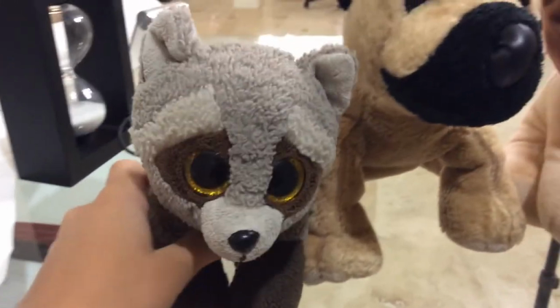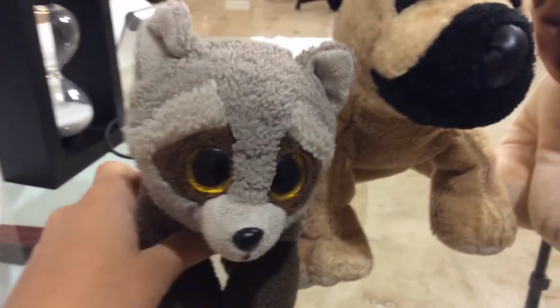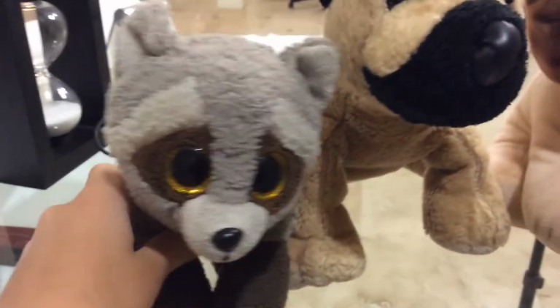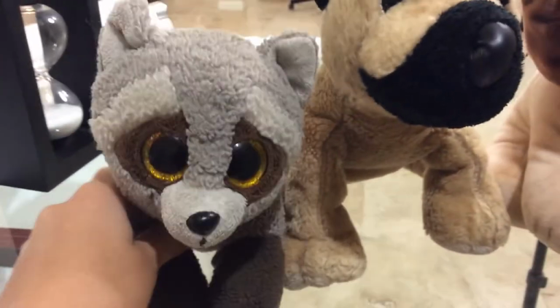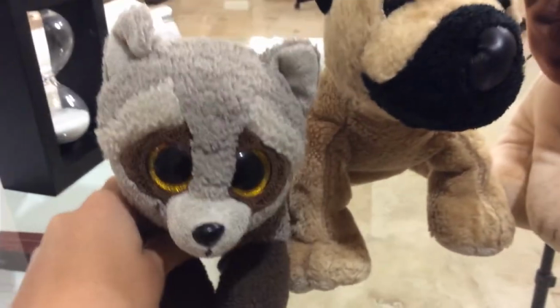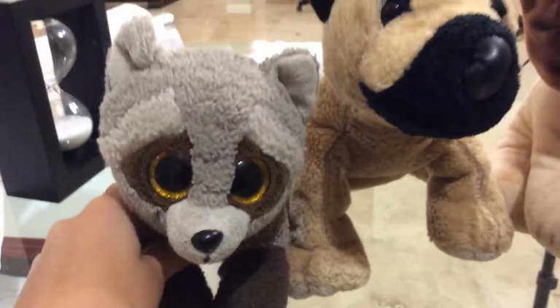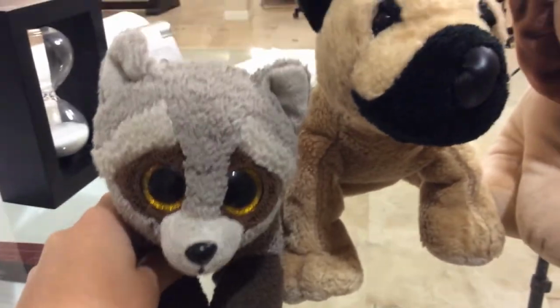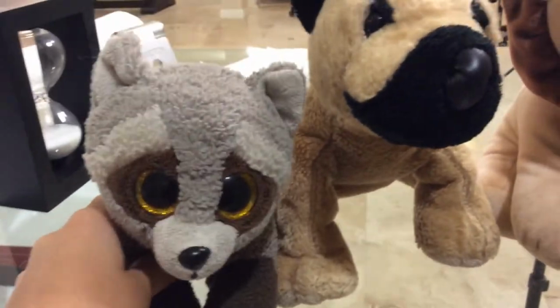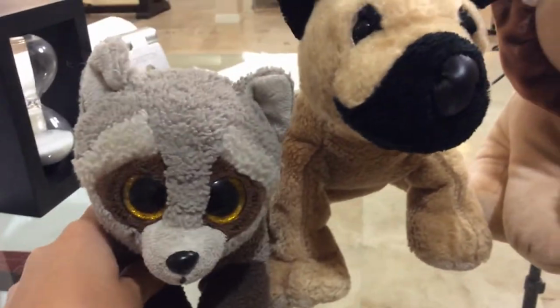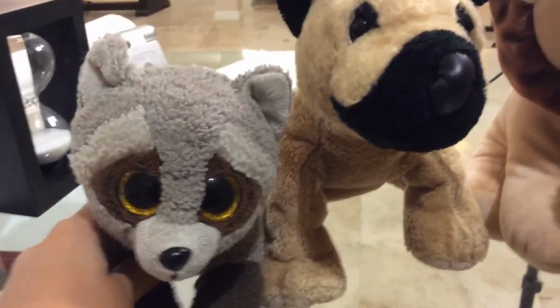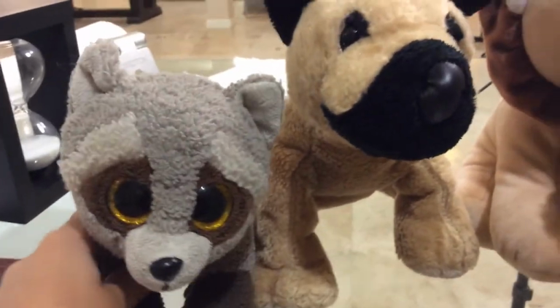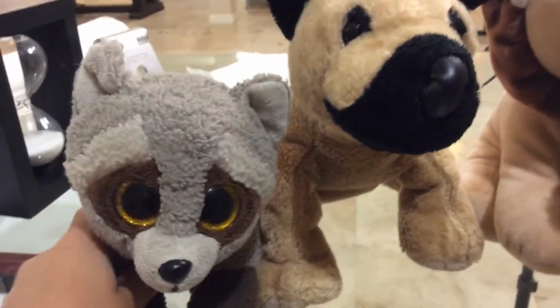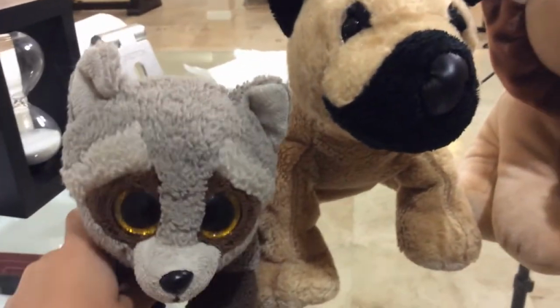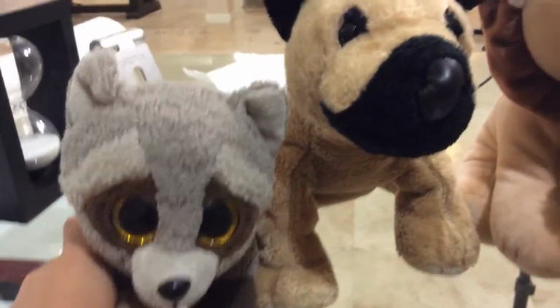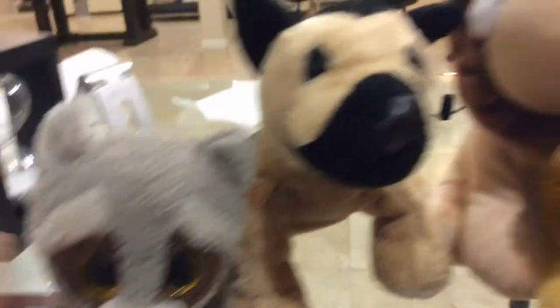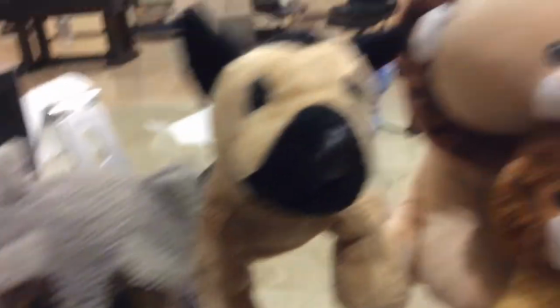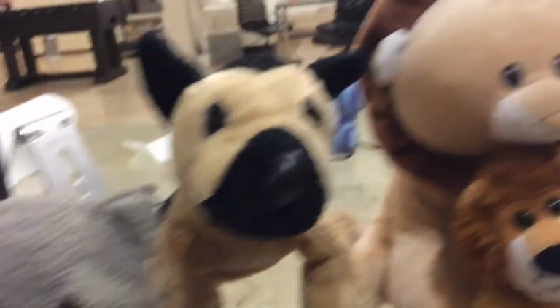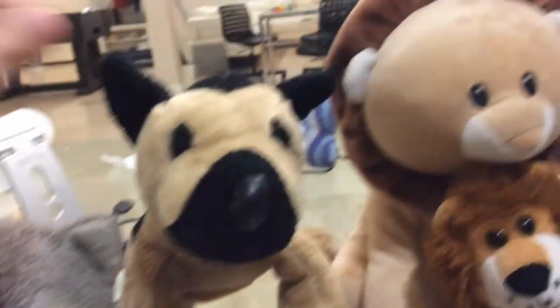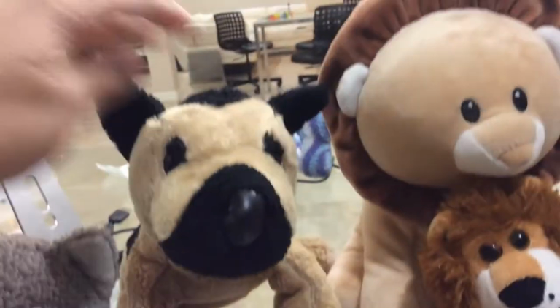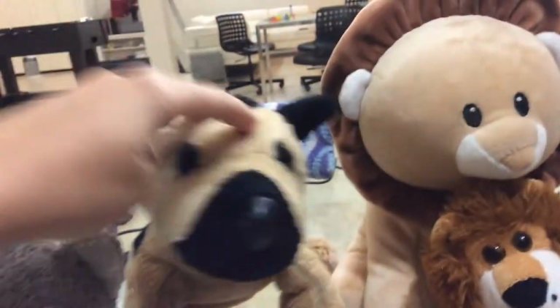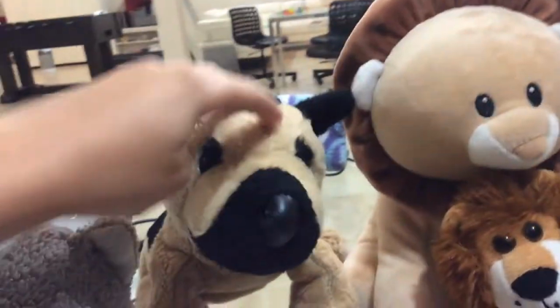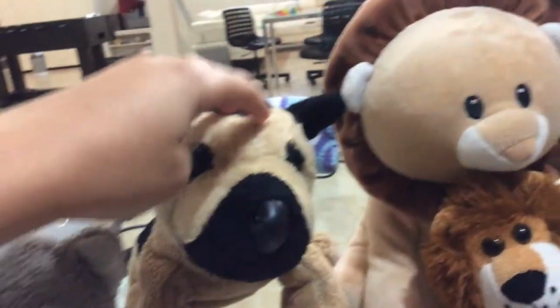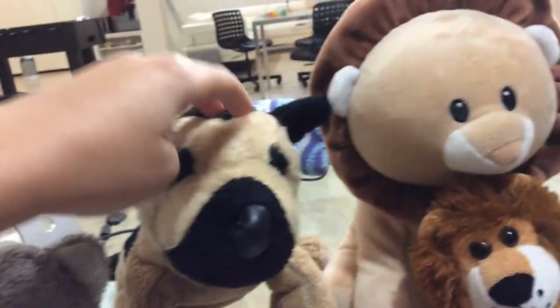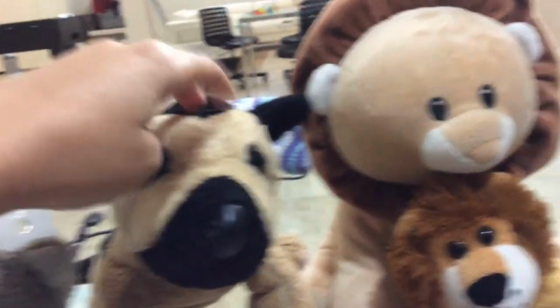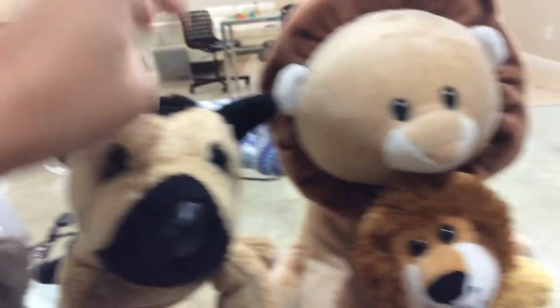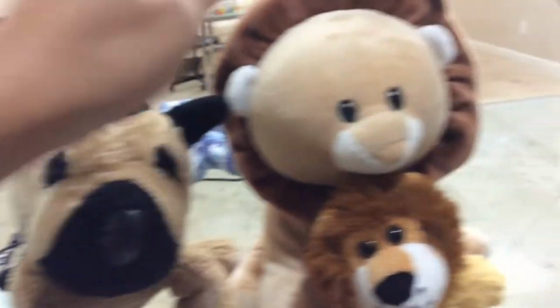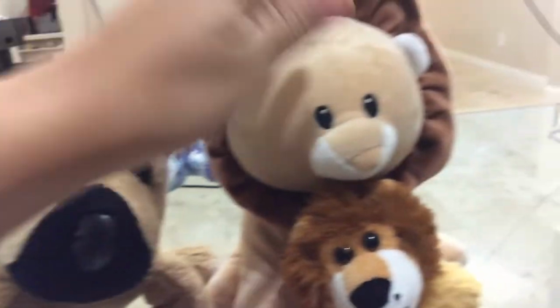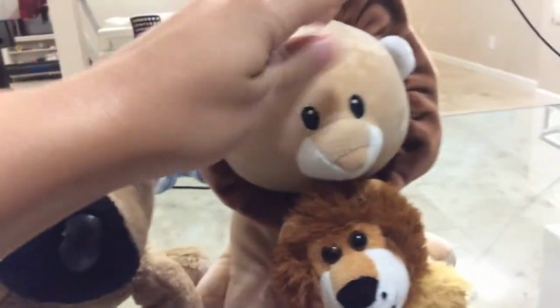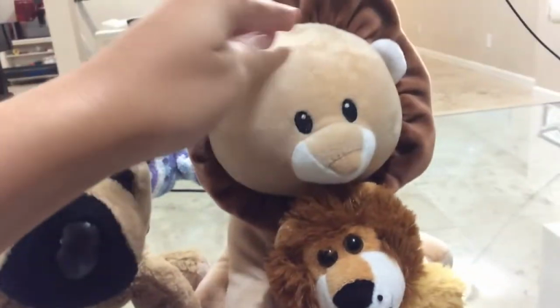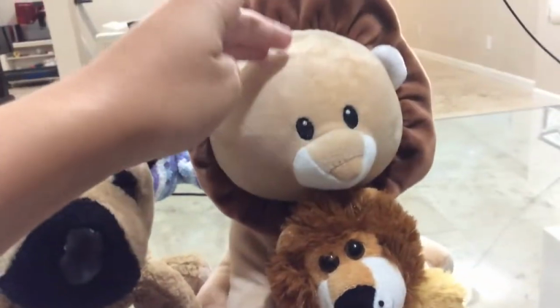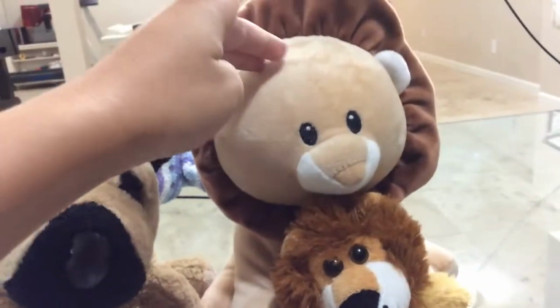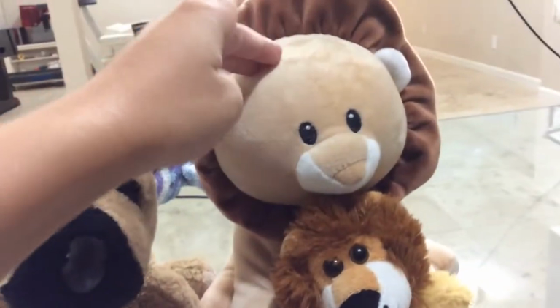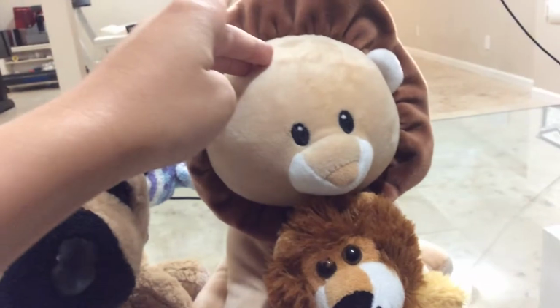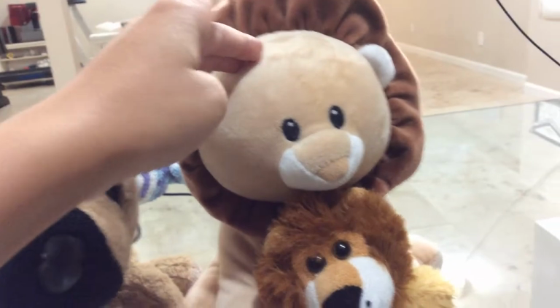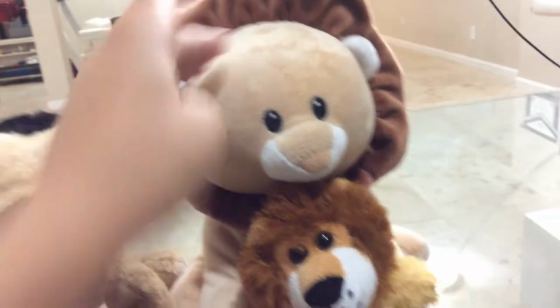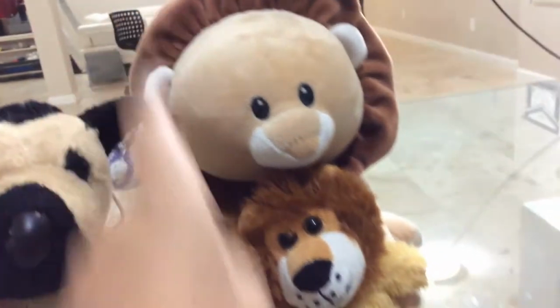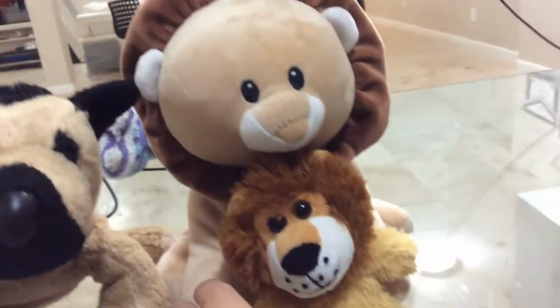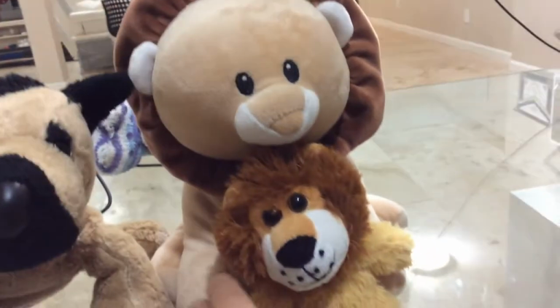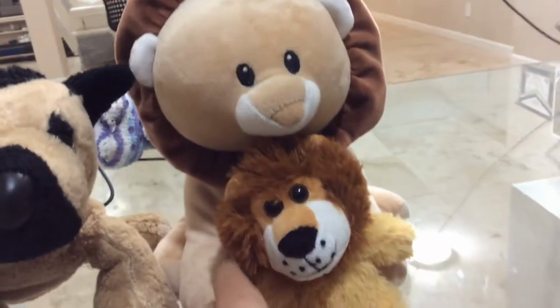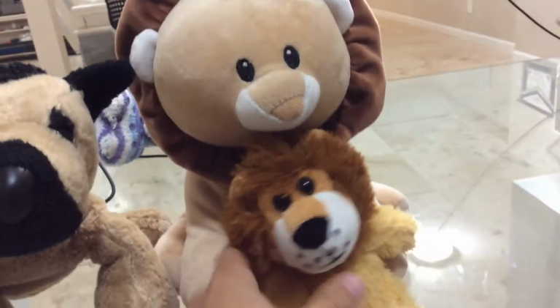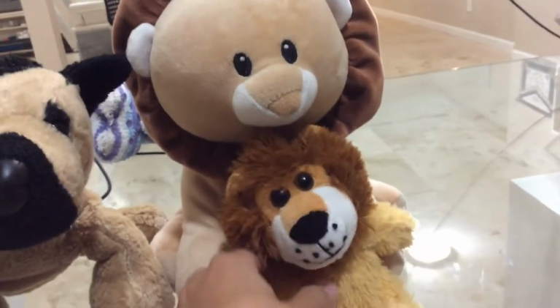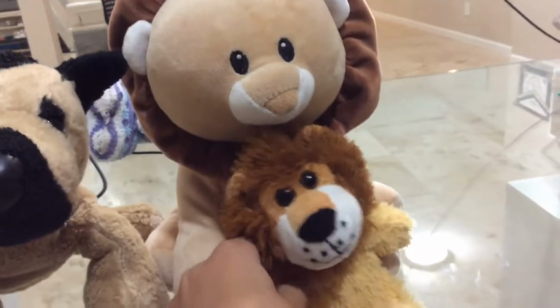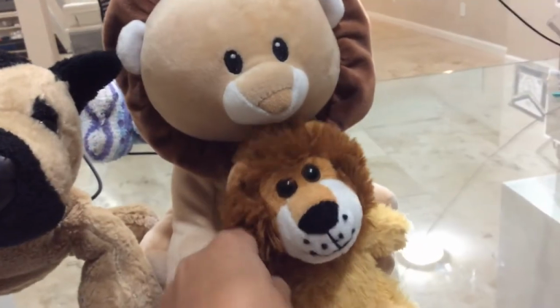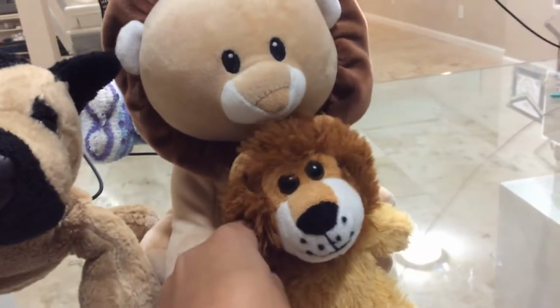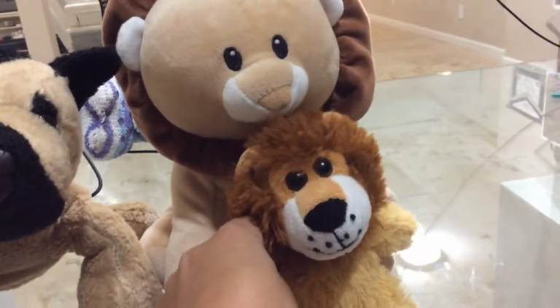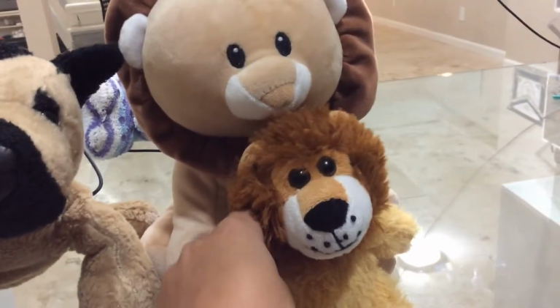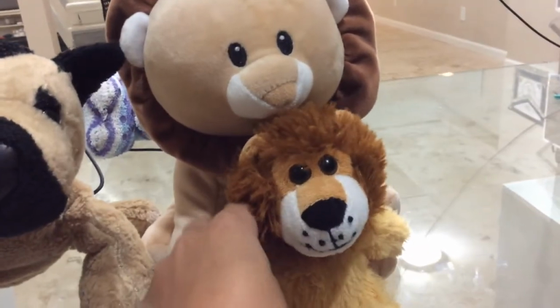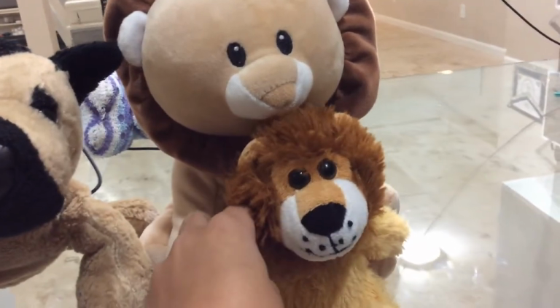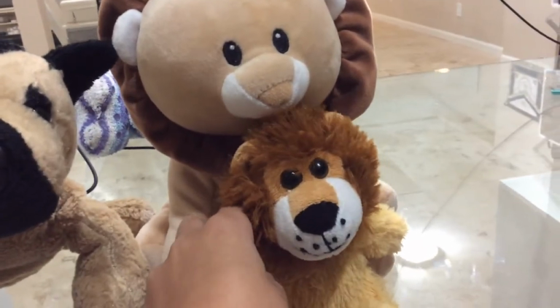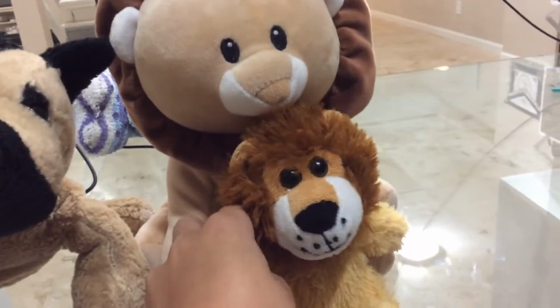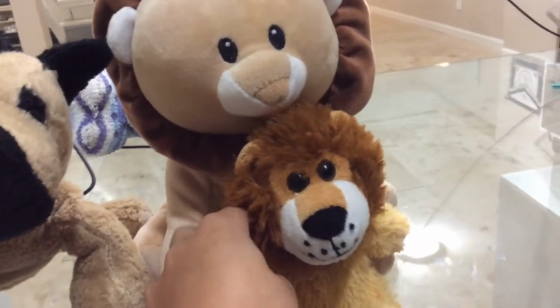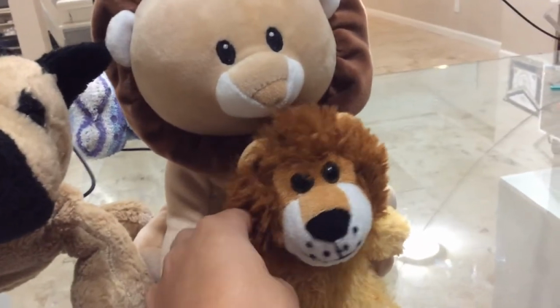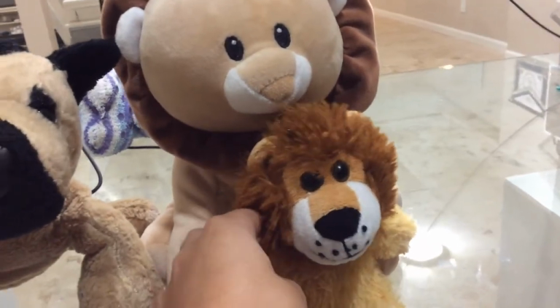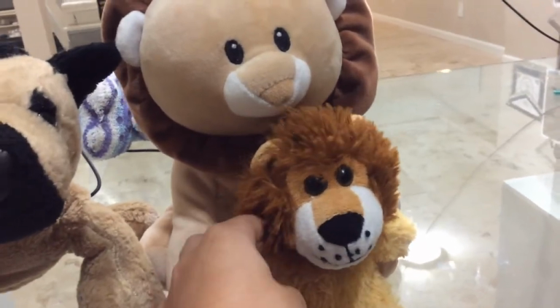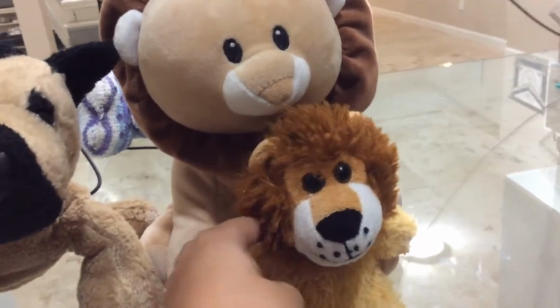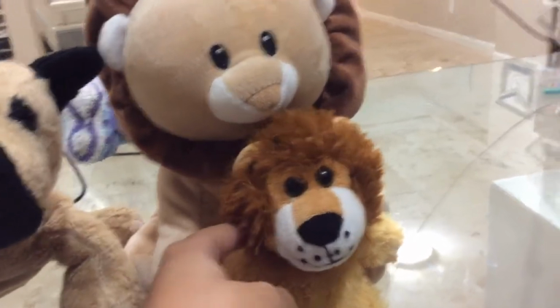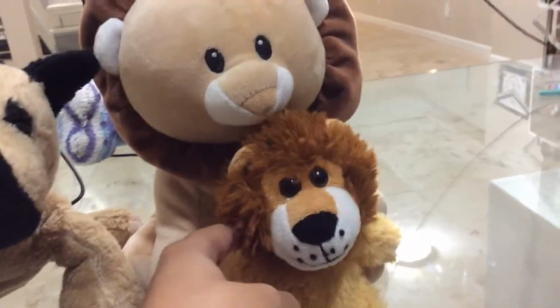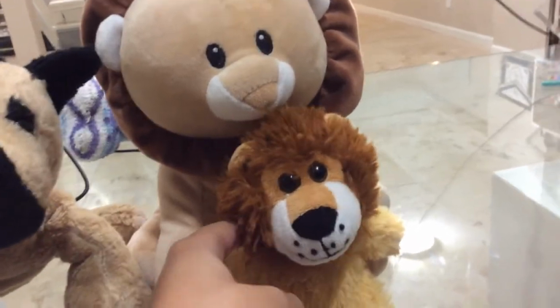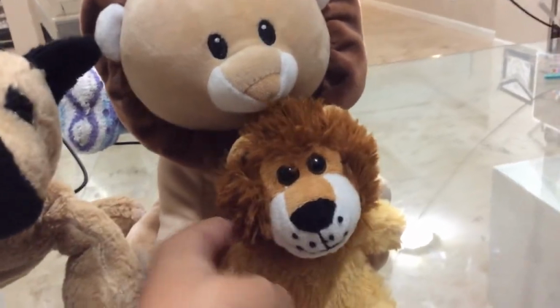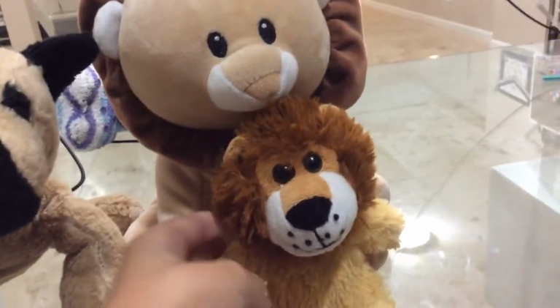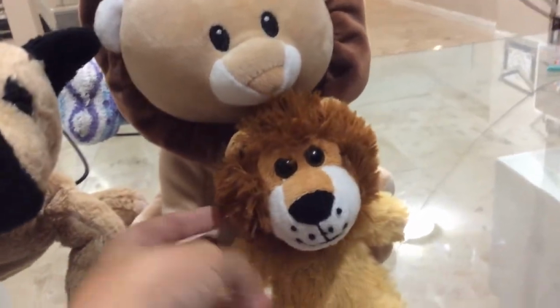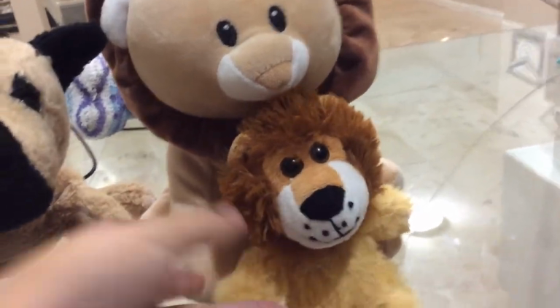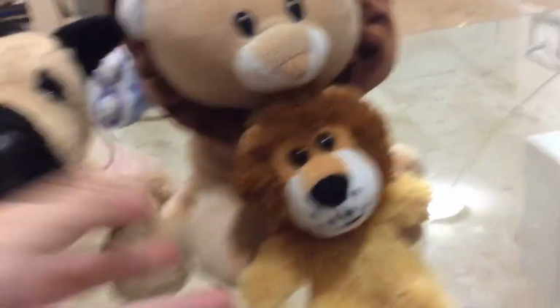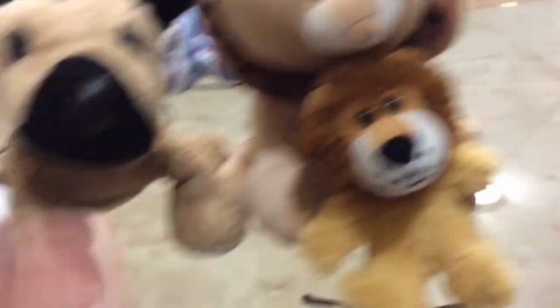Hi guys, I'm Ronnie, I'm German, I'm Bouncer, and I'm Cloud, Bouncer's brother.